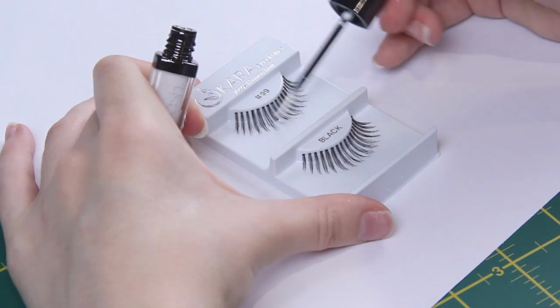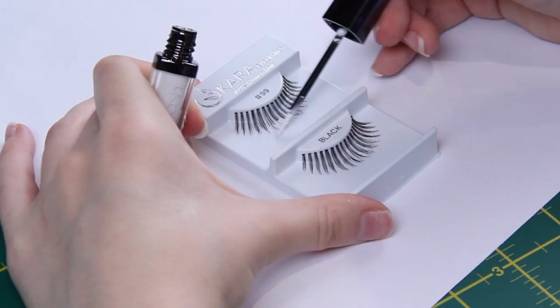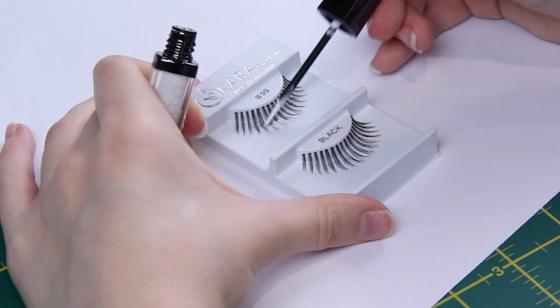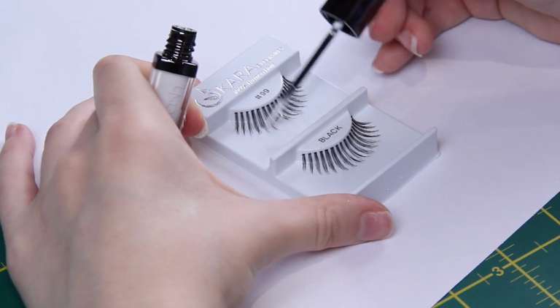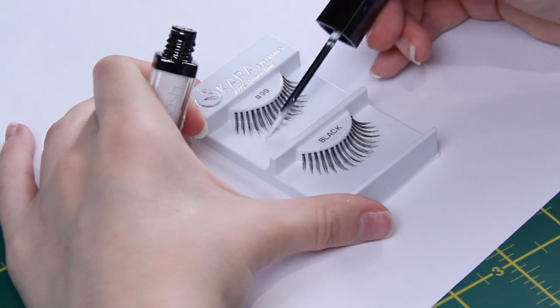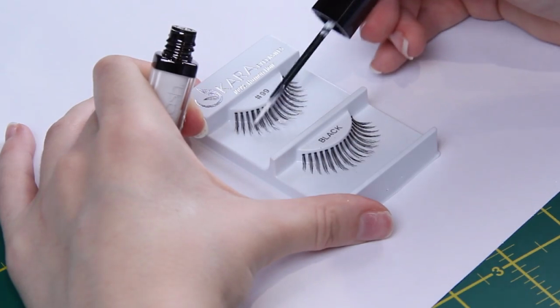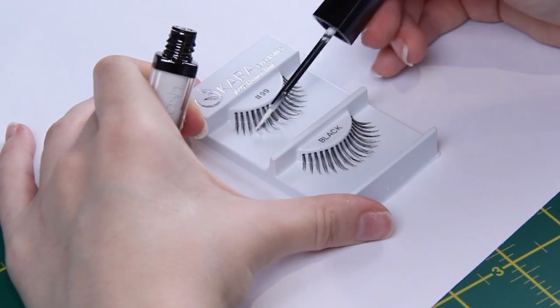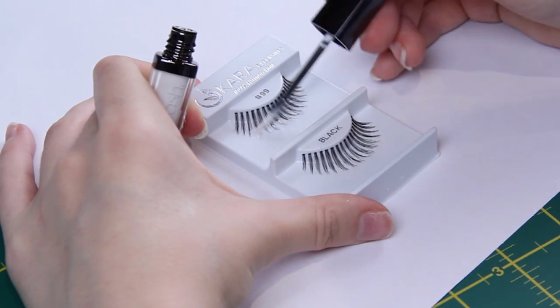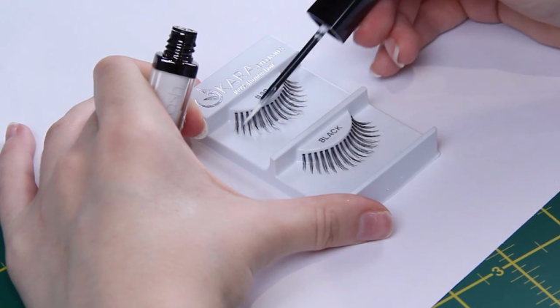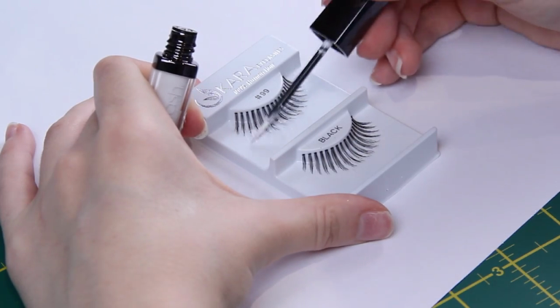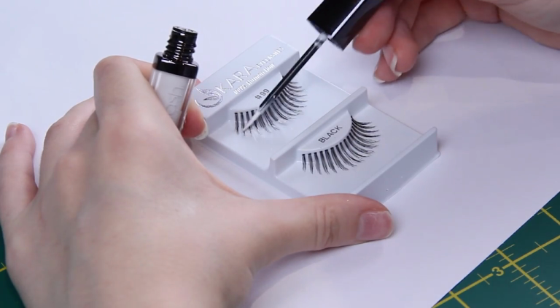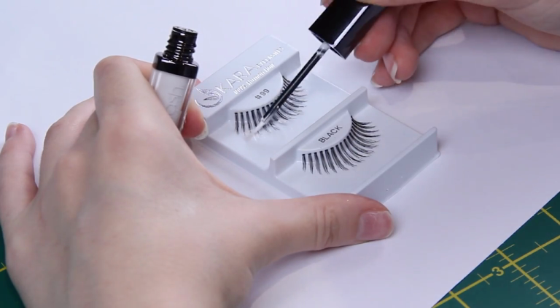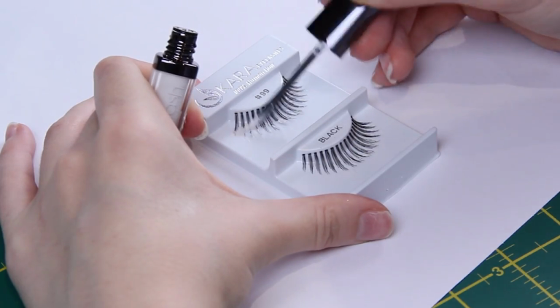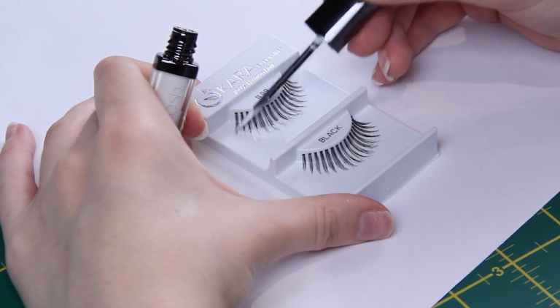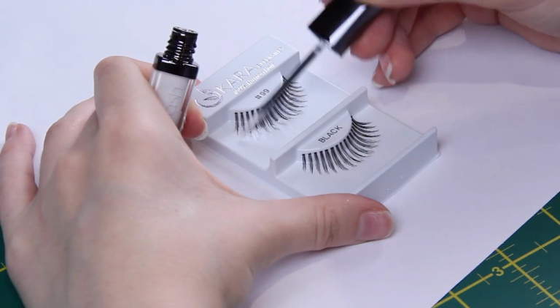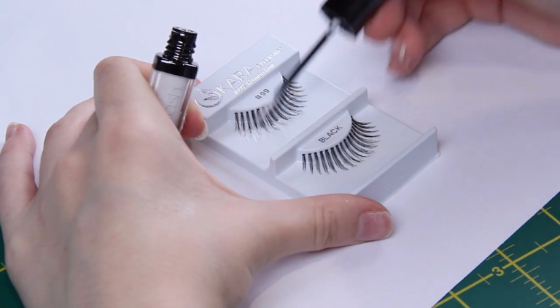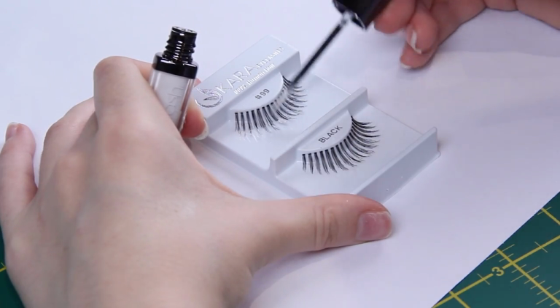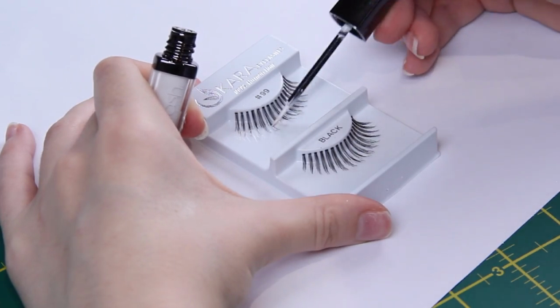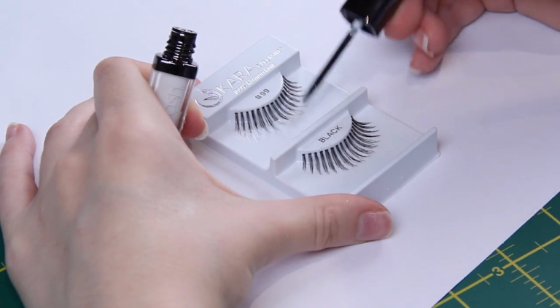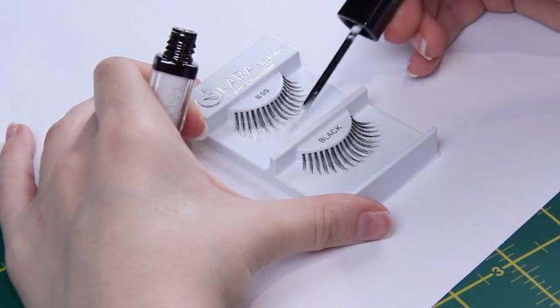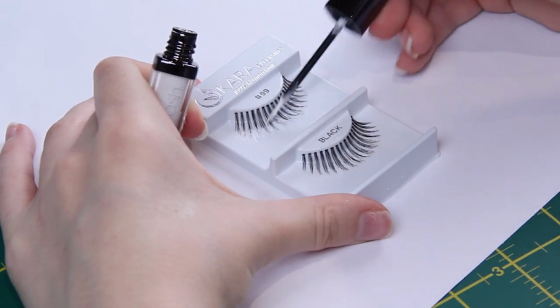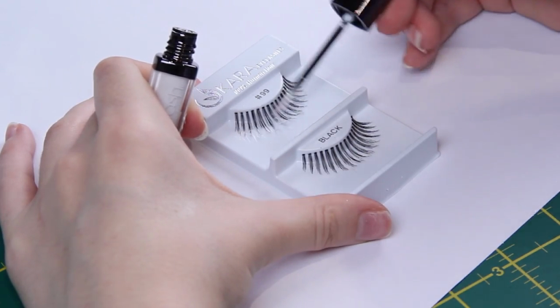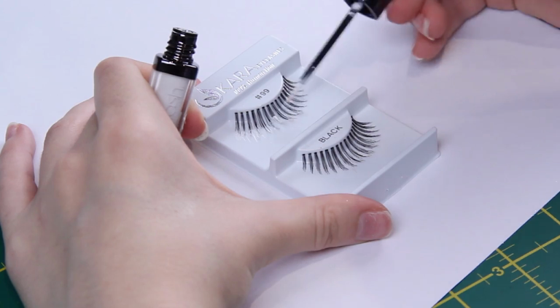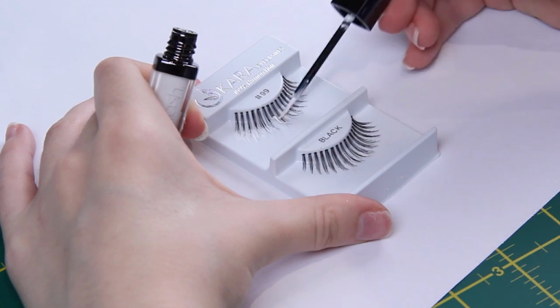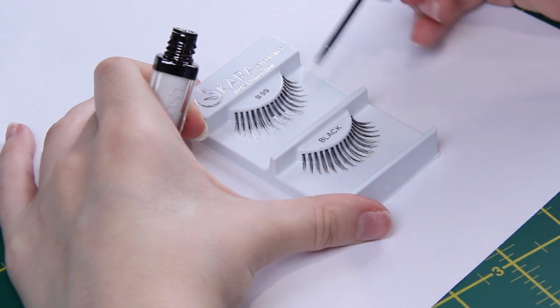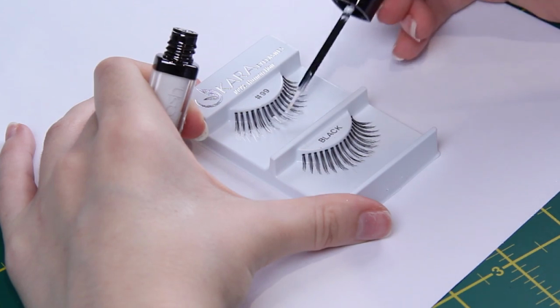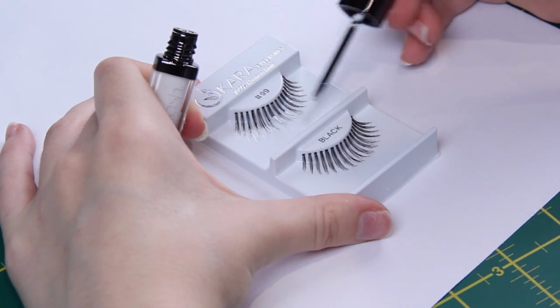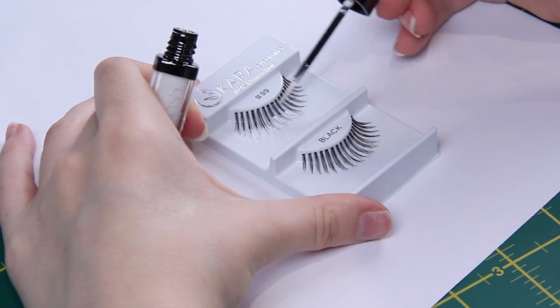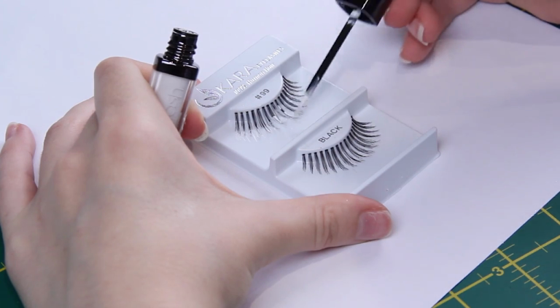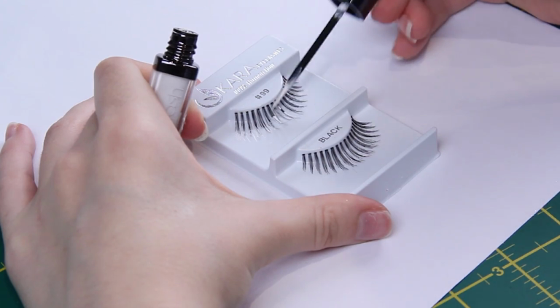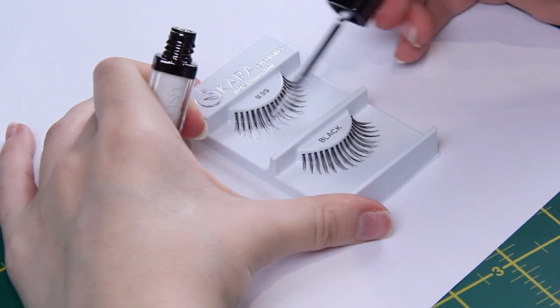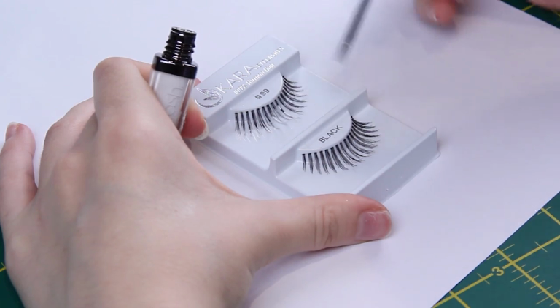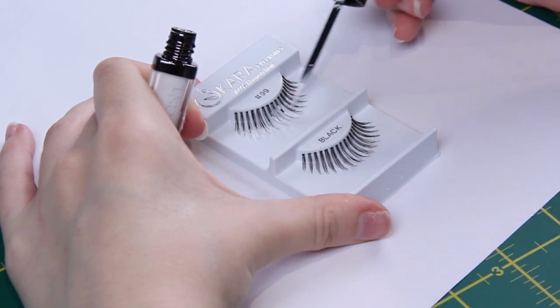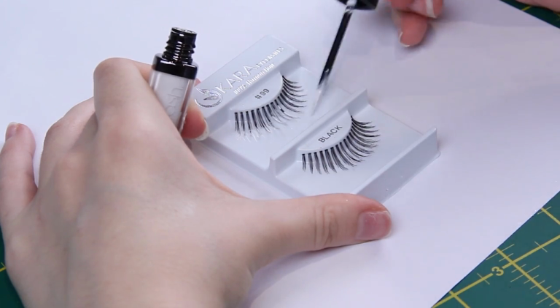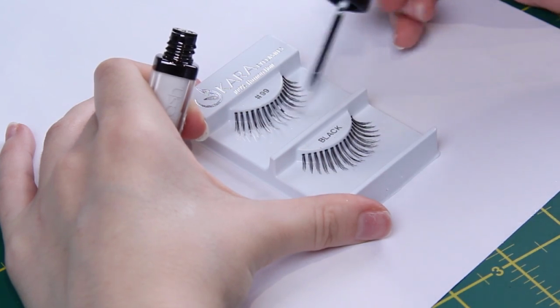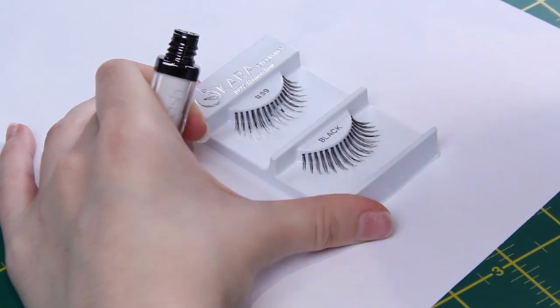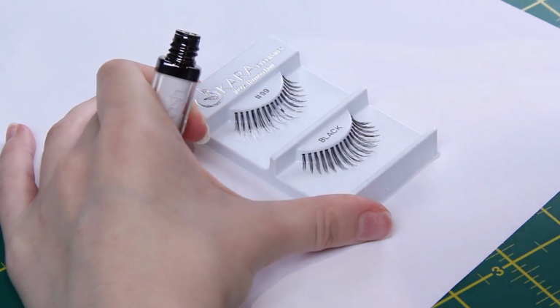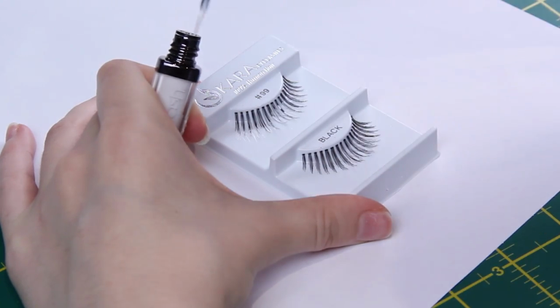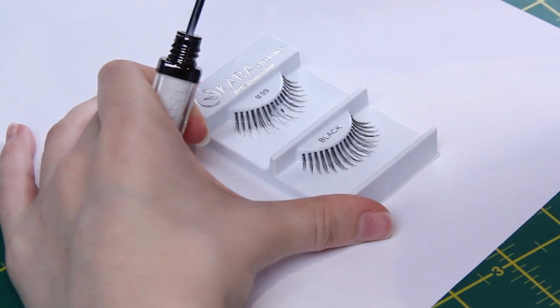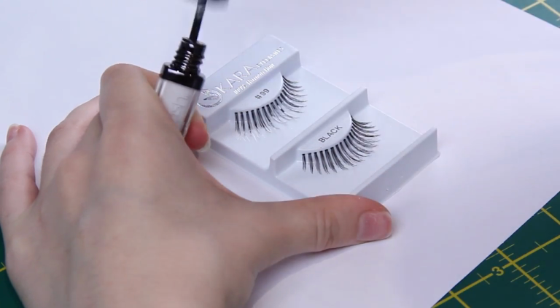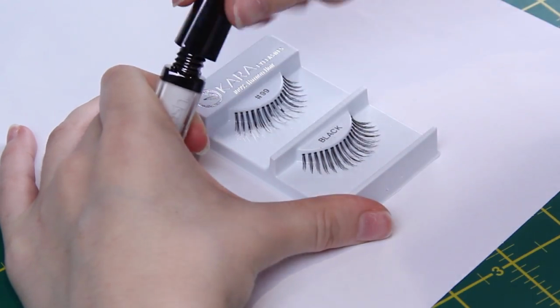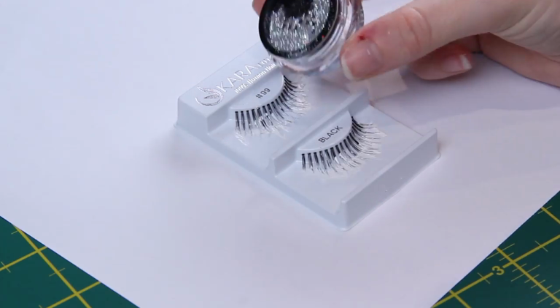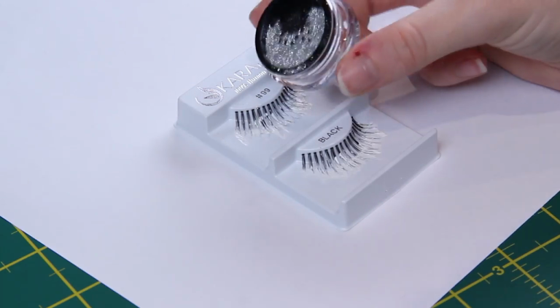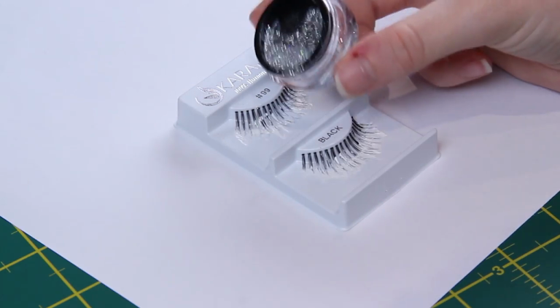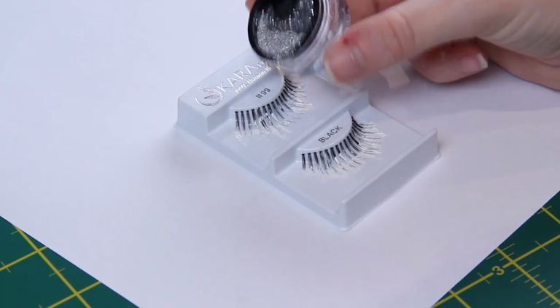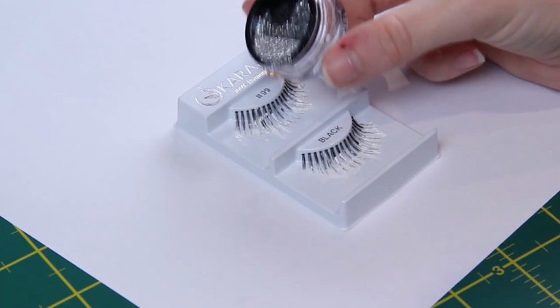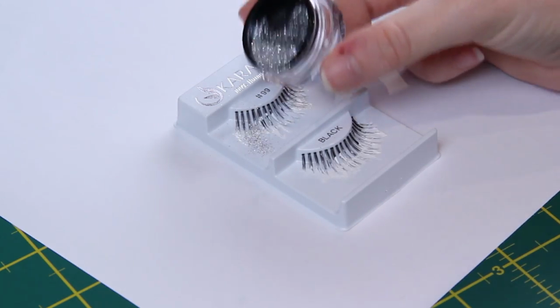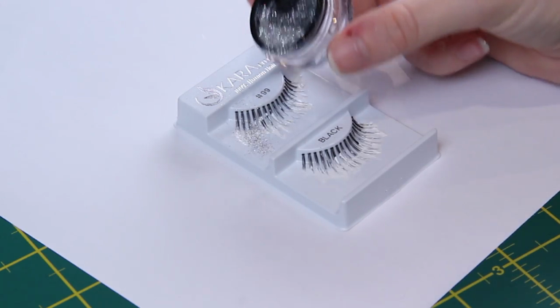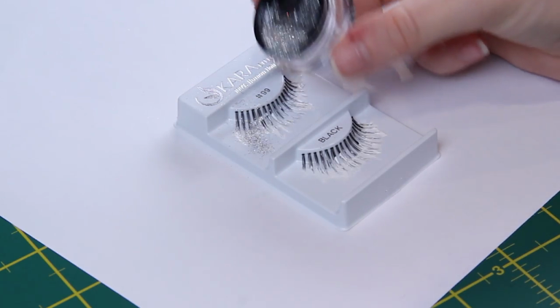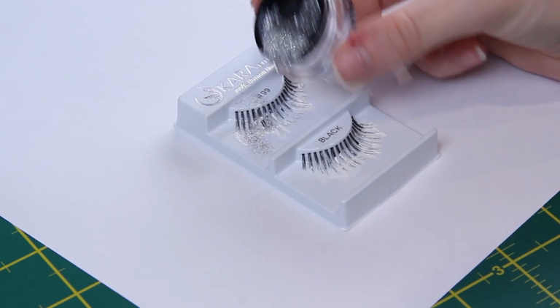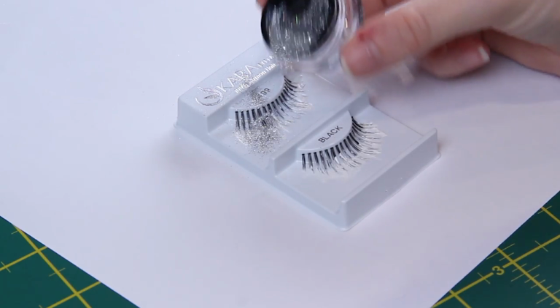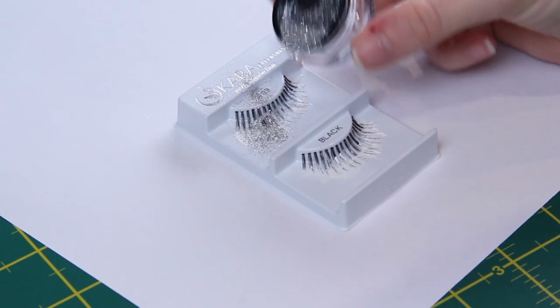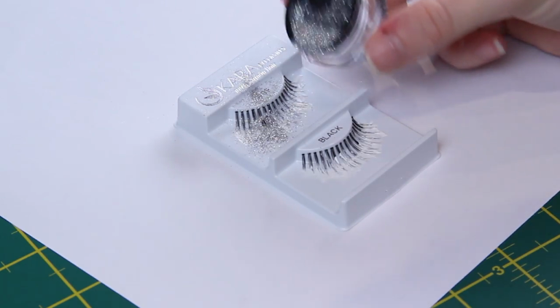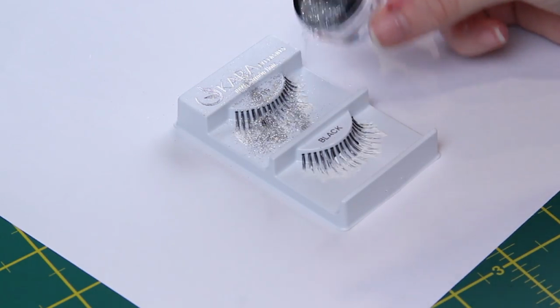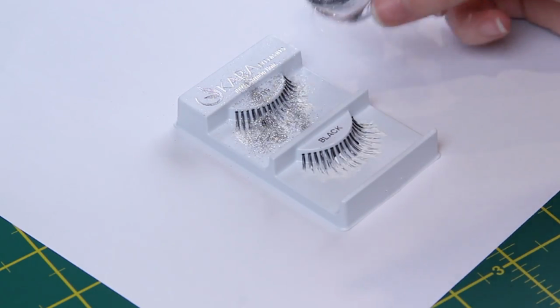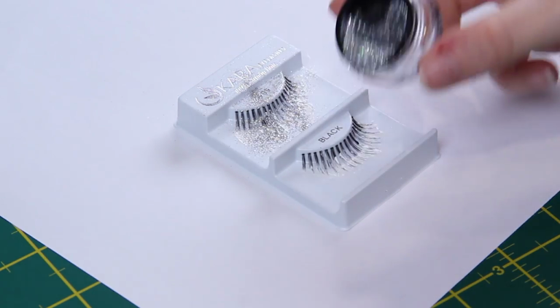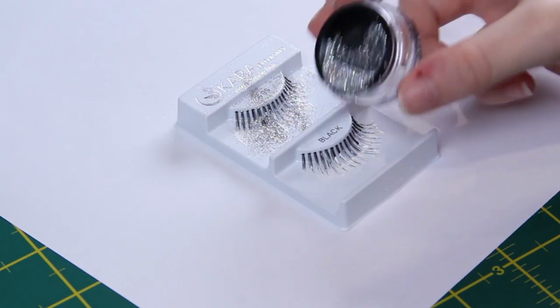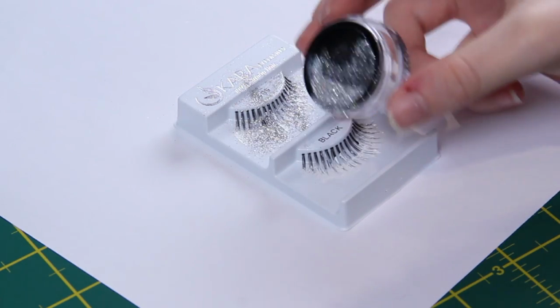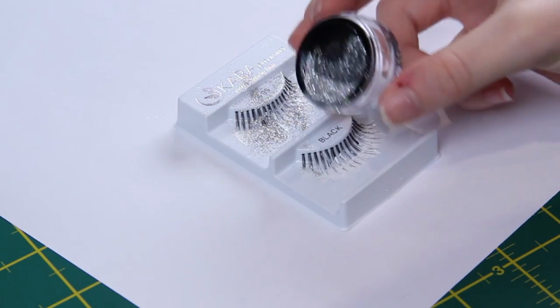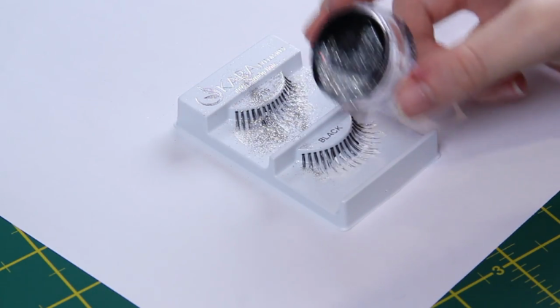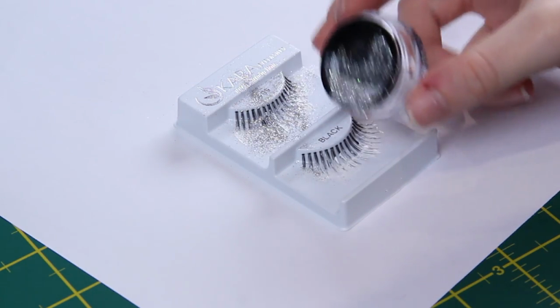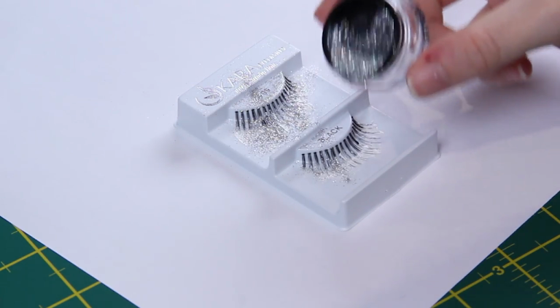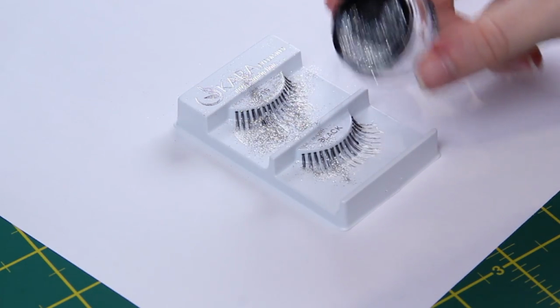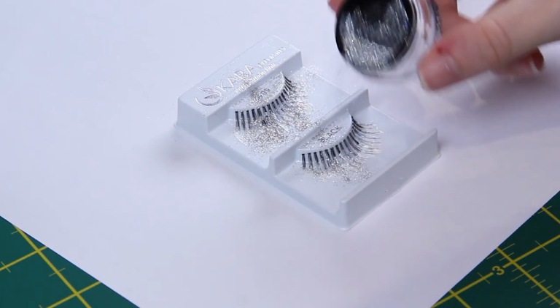For my lashes I prepped these beforehand — I just put some white liquid liner on the tips and then used that as a glue to adhere the glitter.